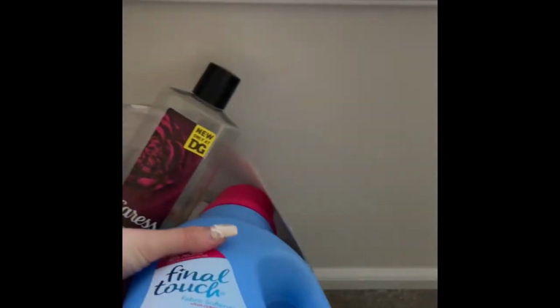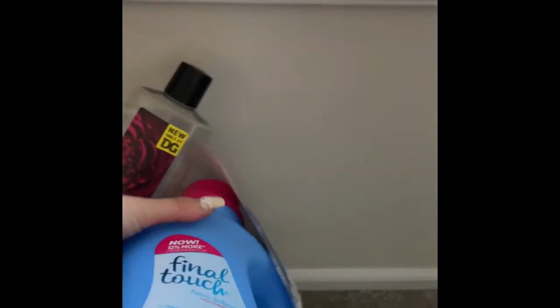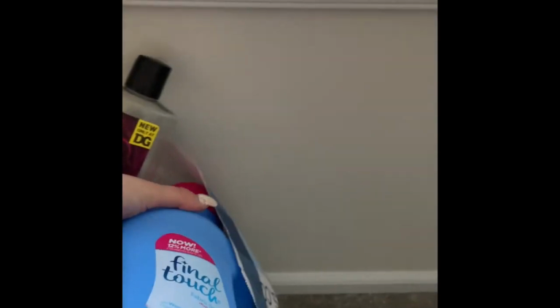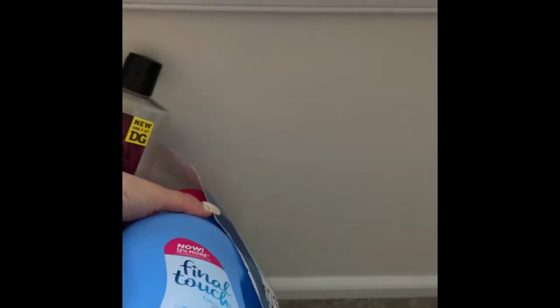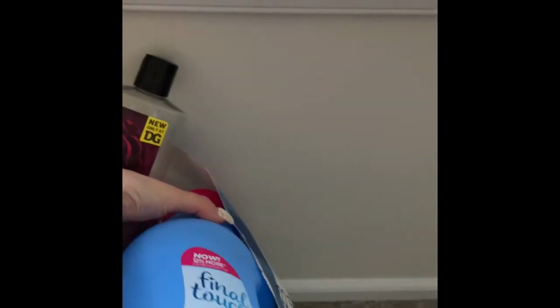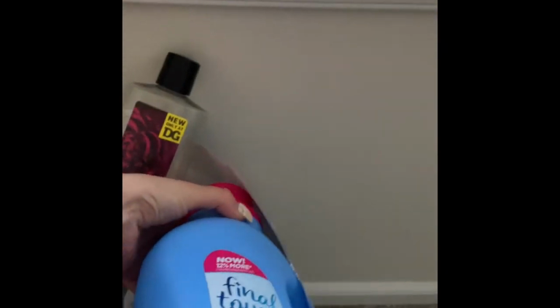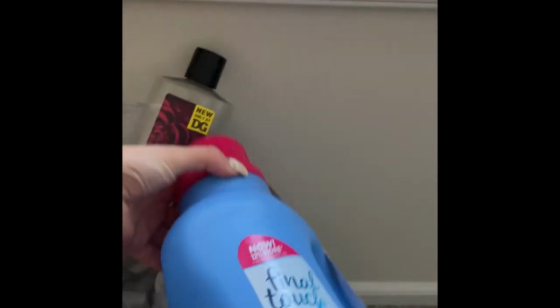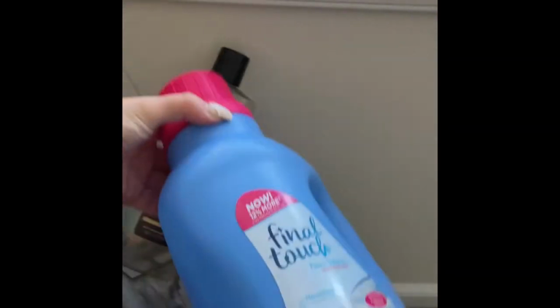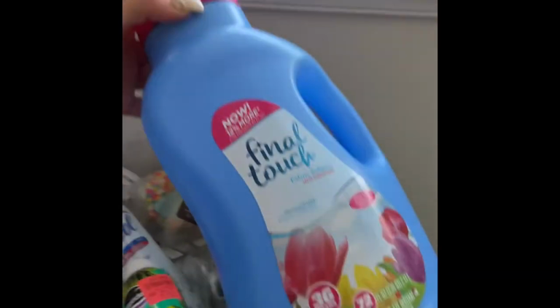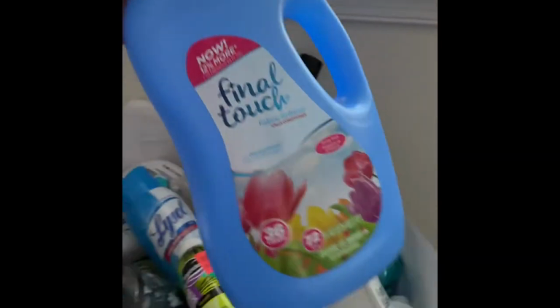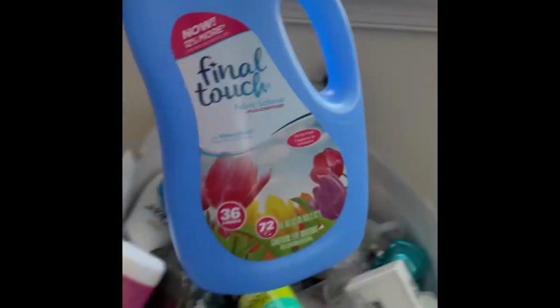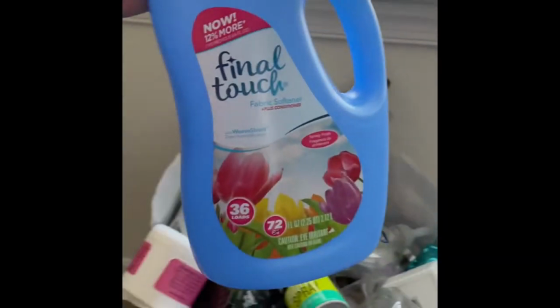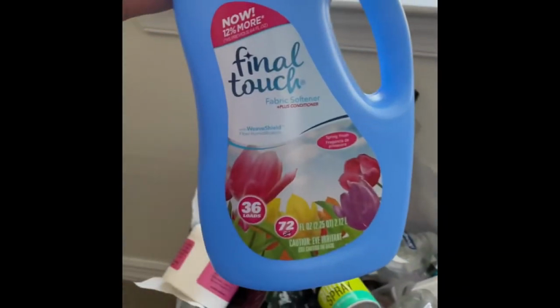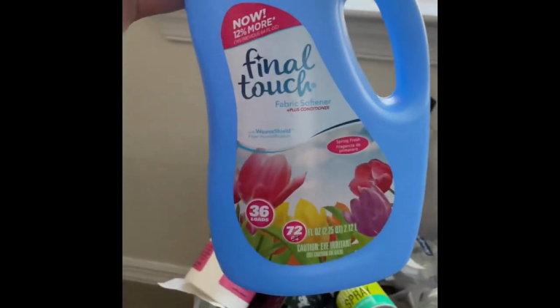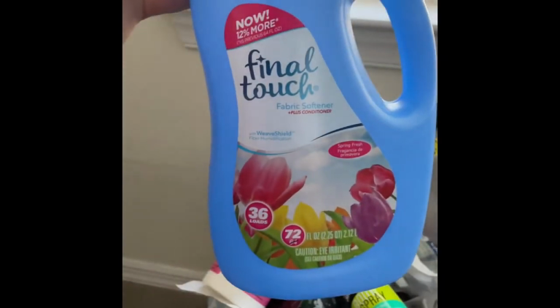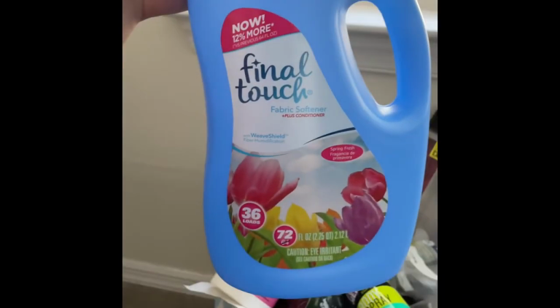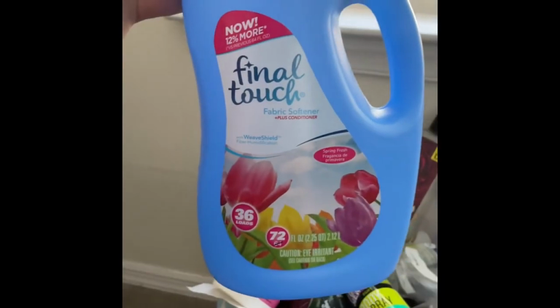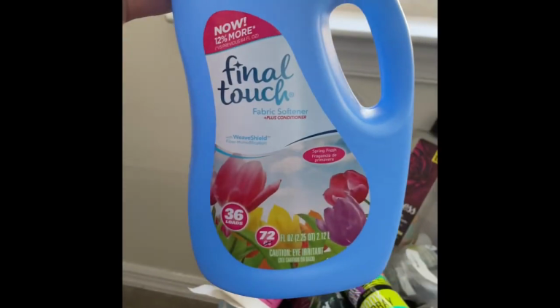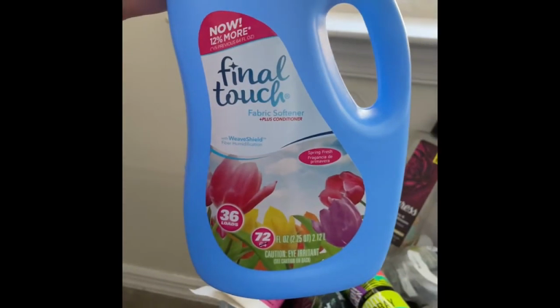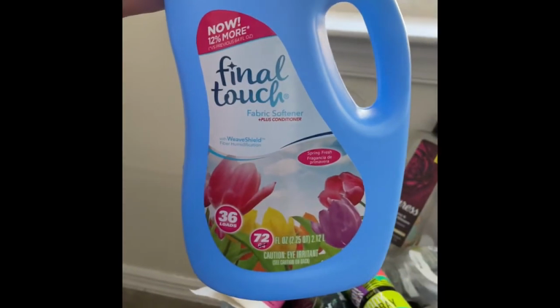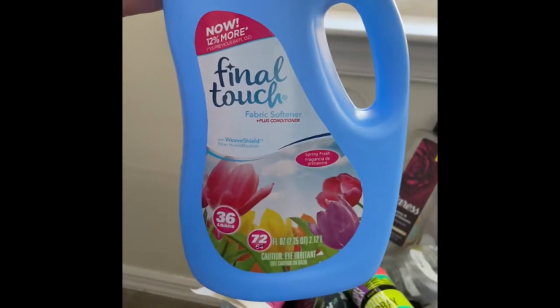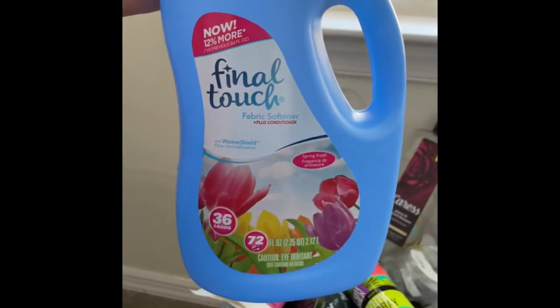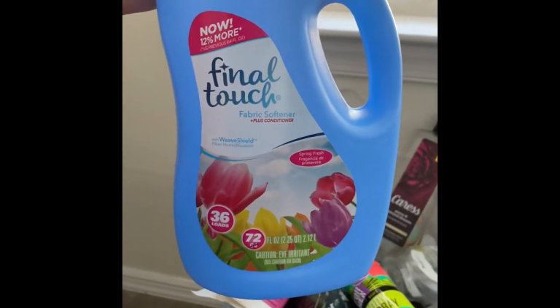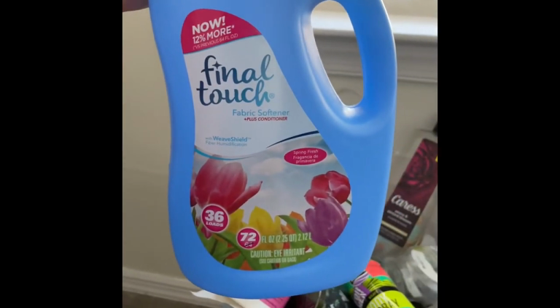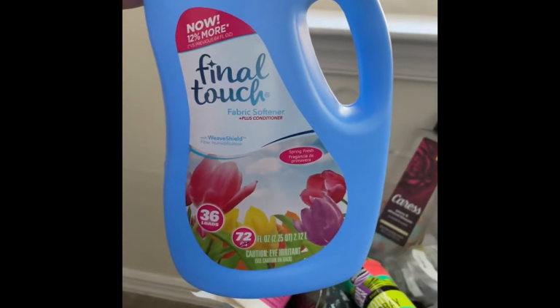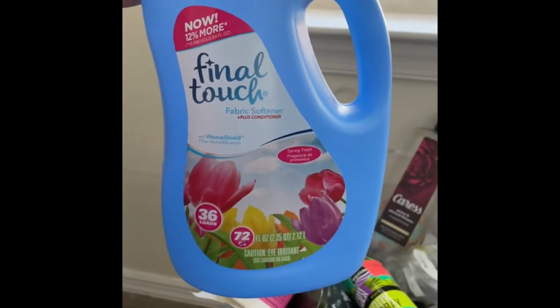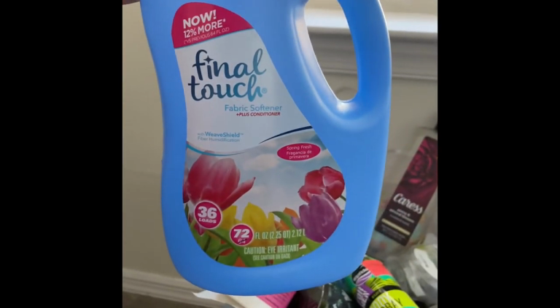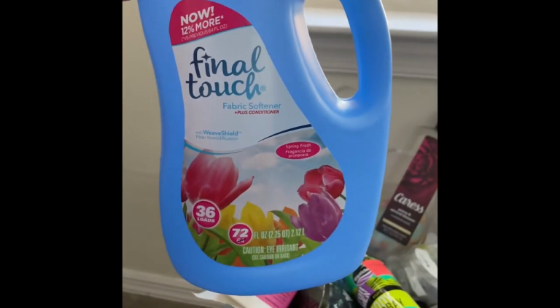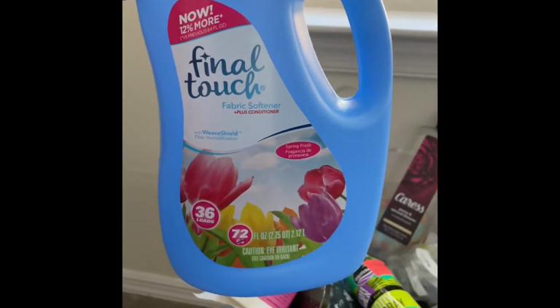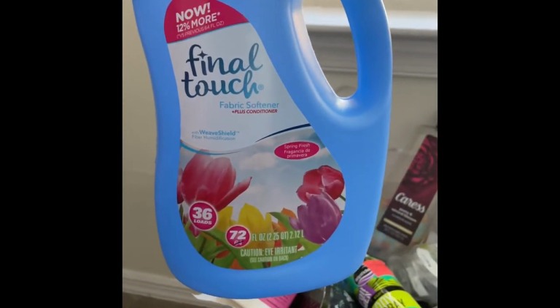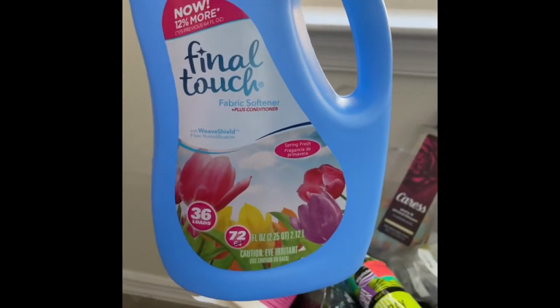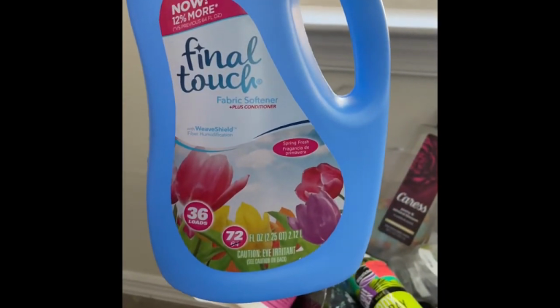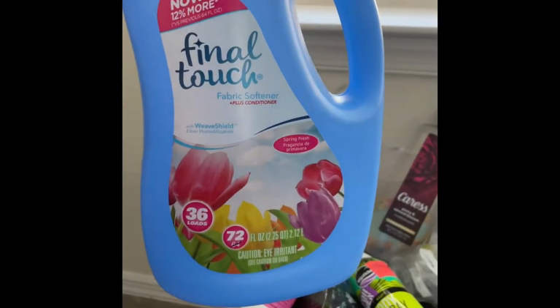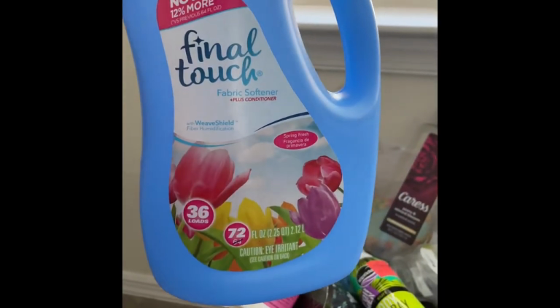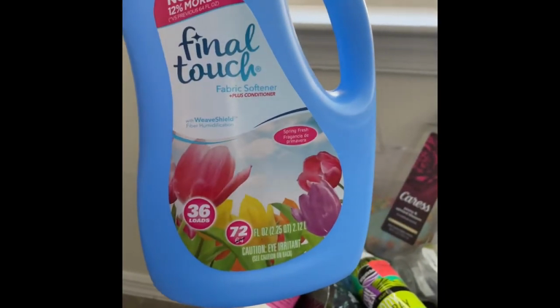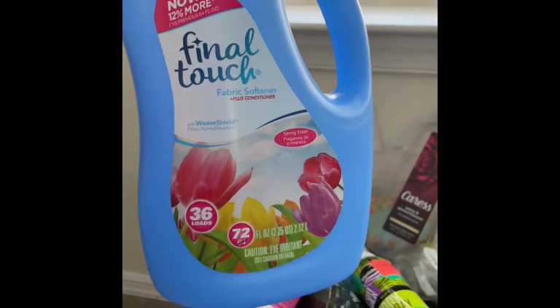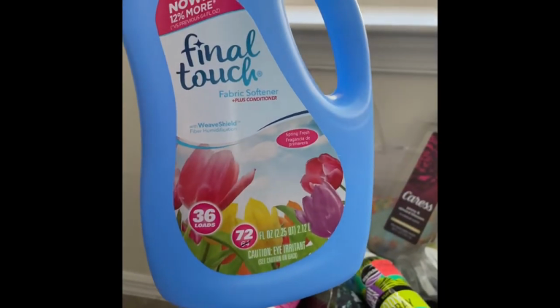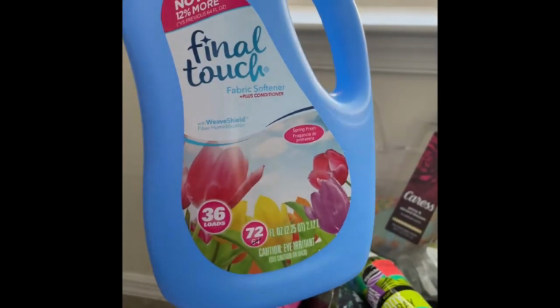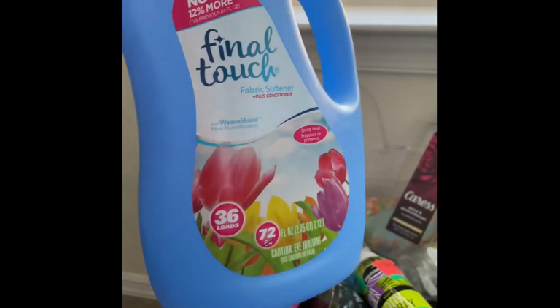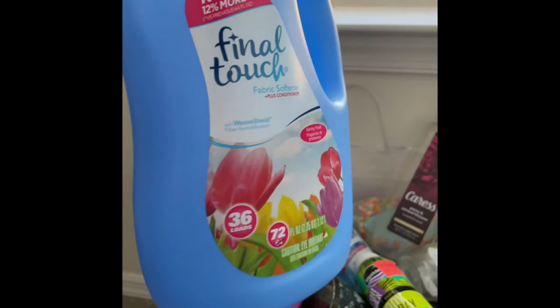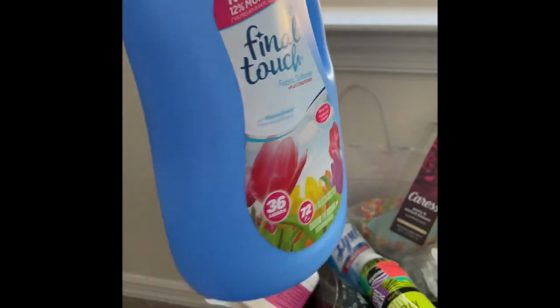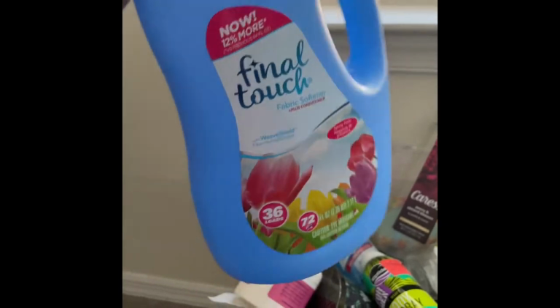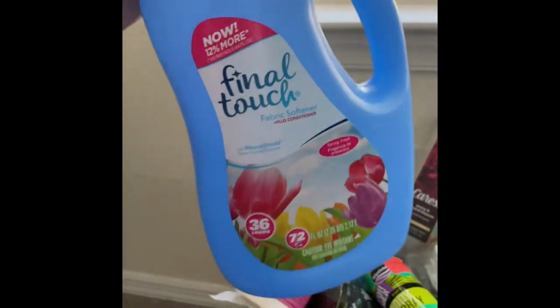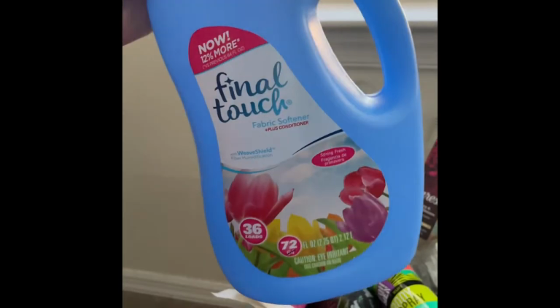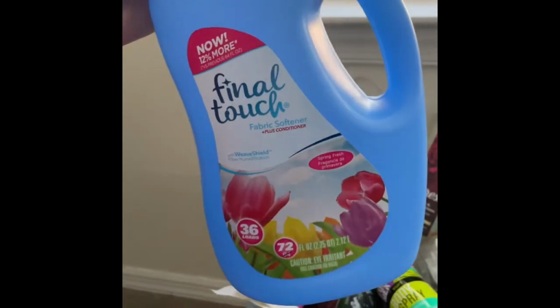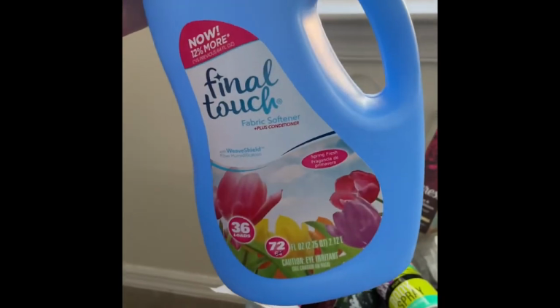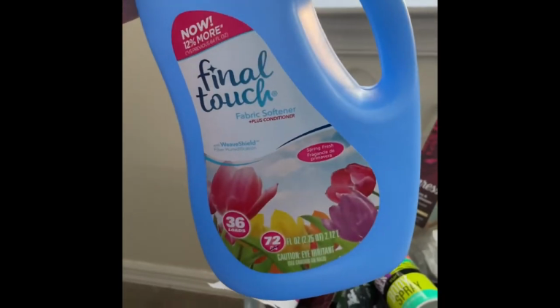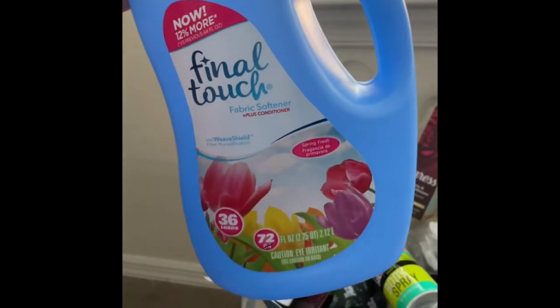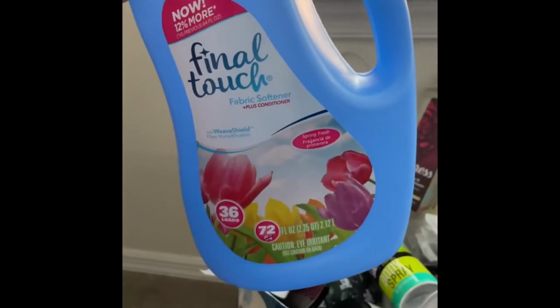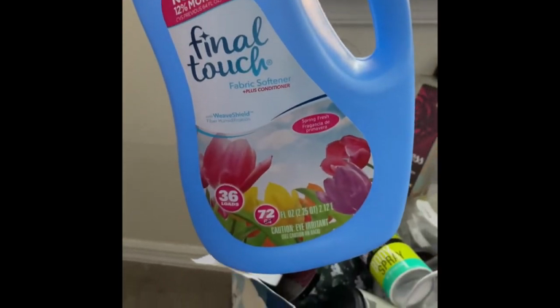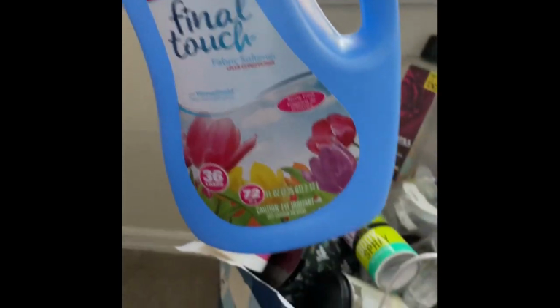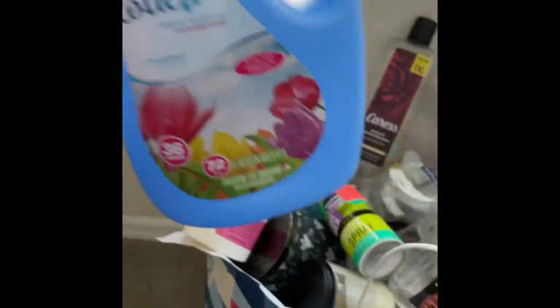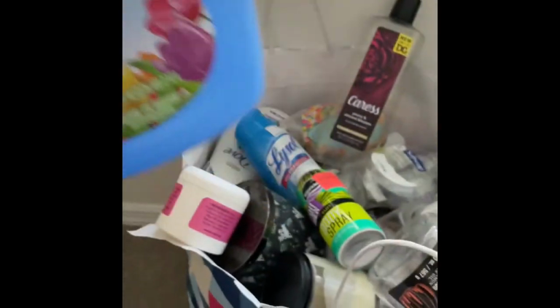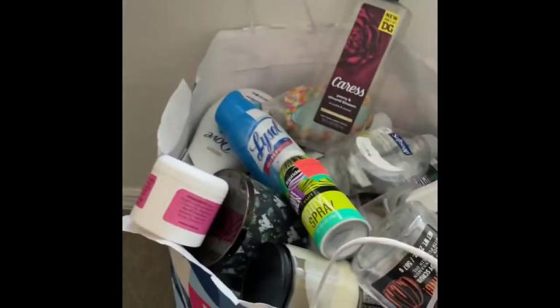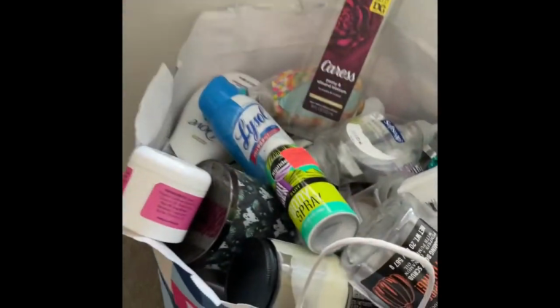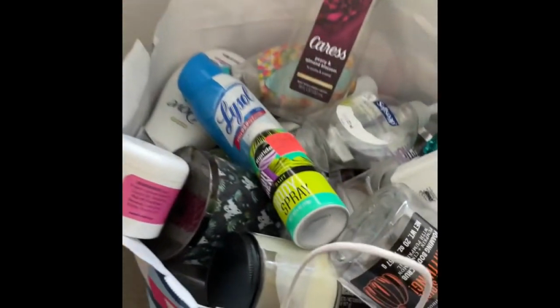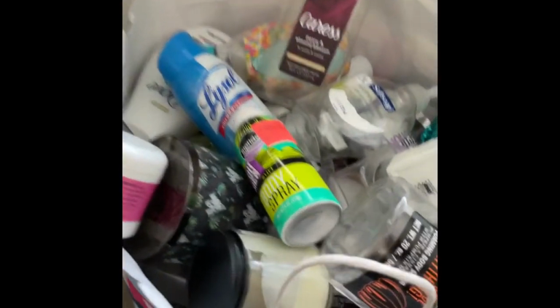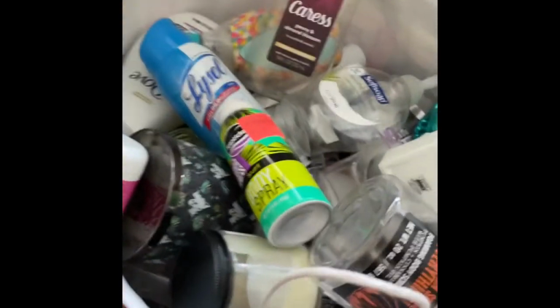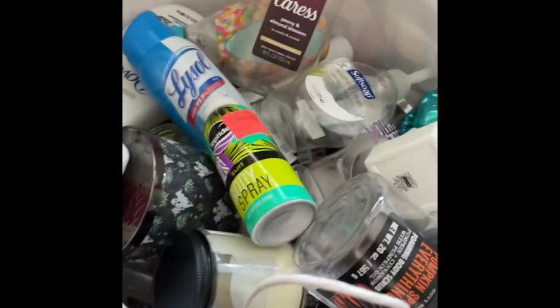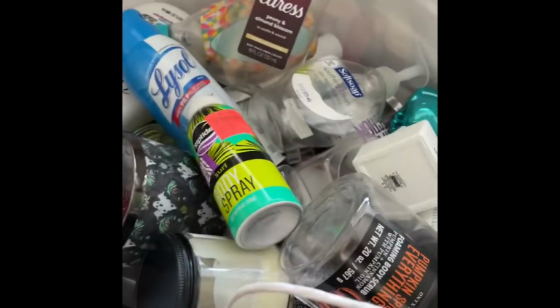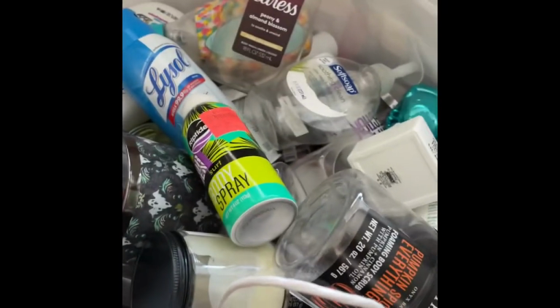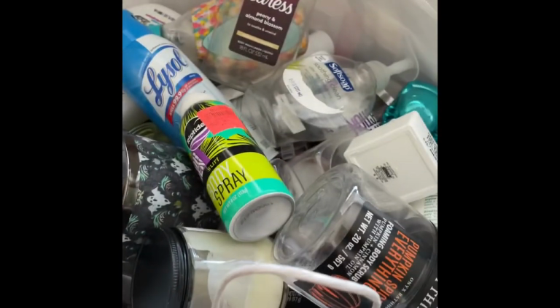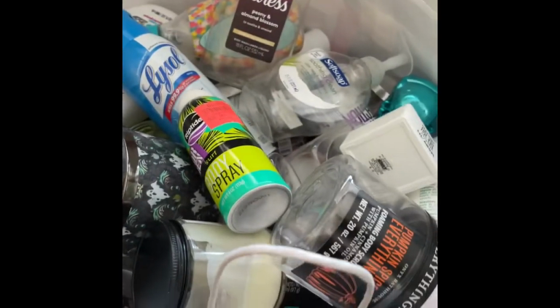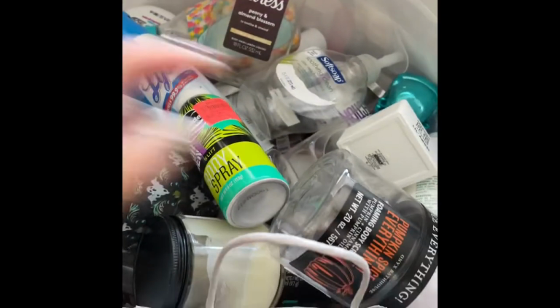The first item is a fabric softener in the scent Spring Fresh. It was just okay — kind of watery.